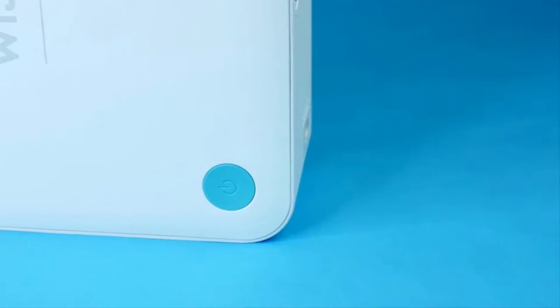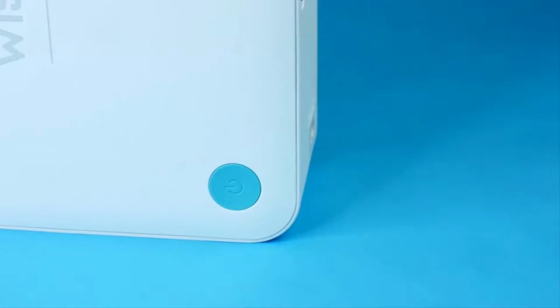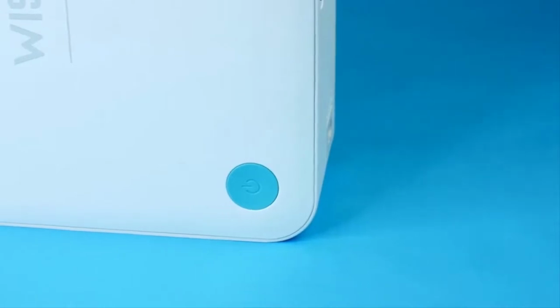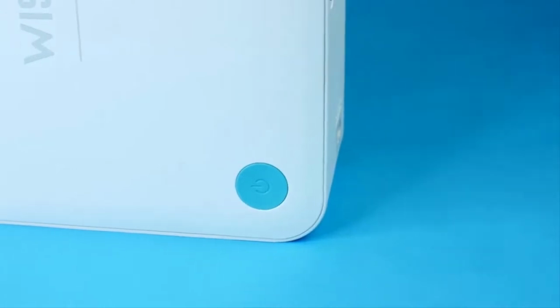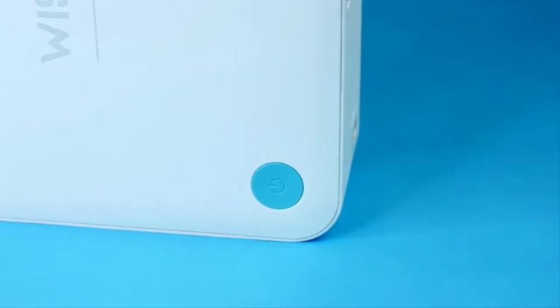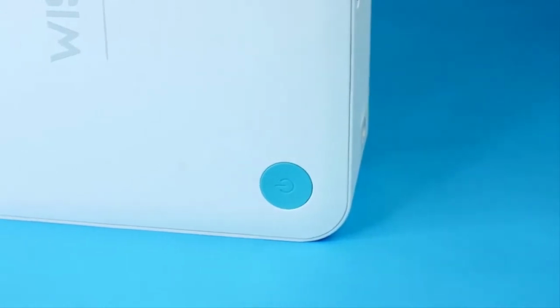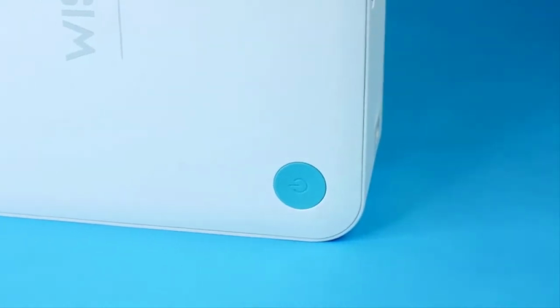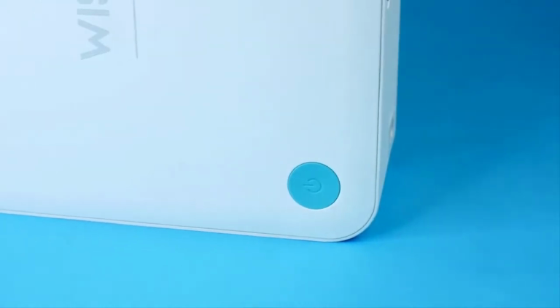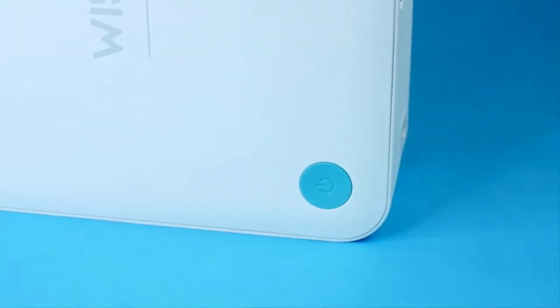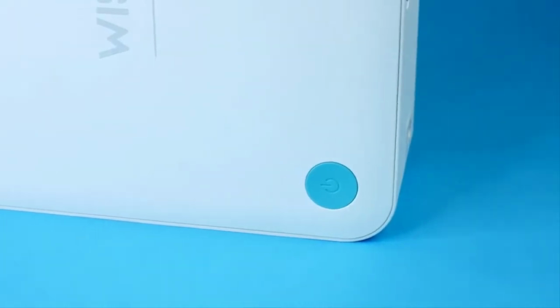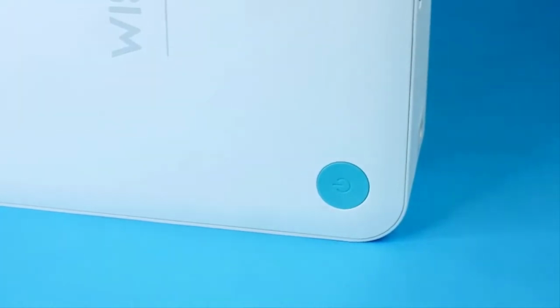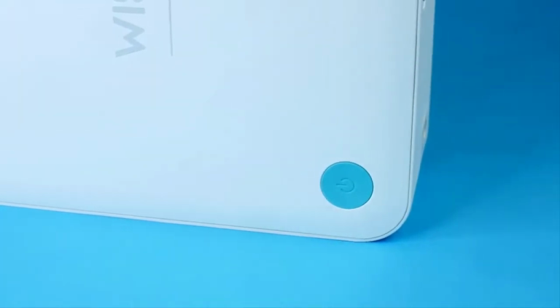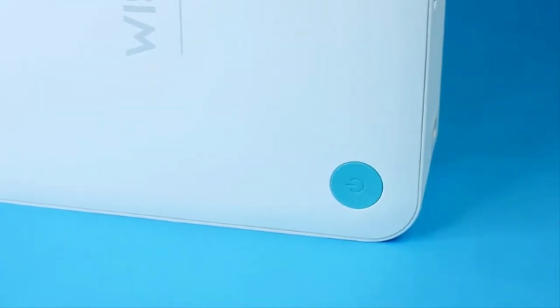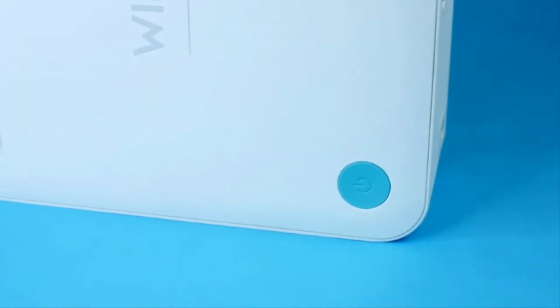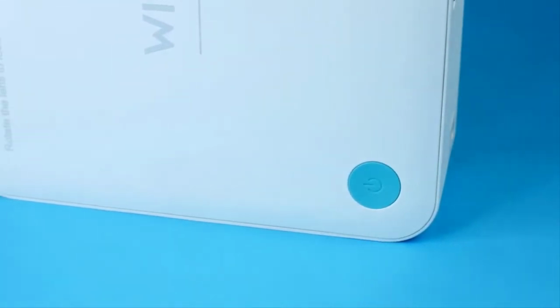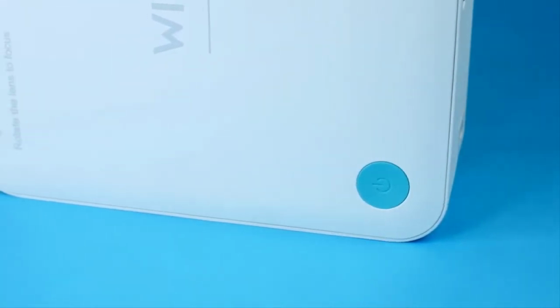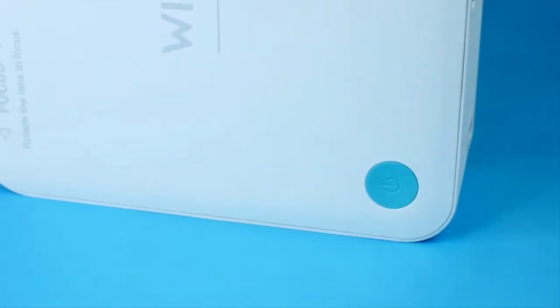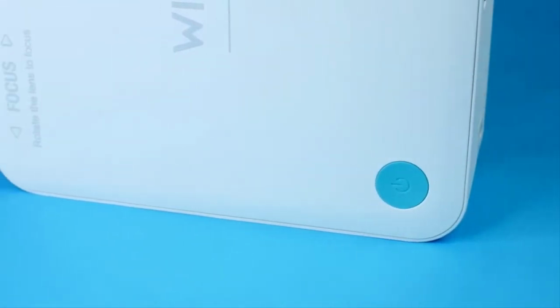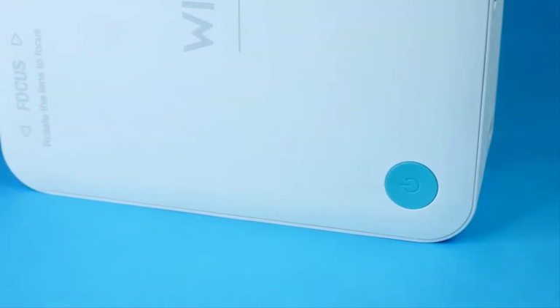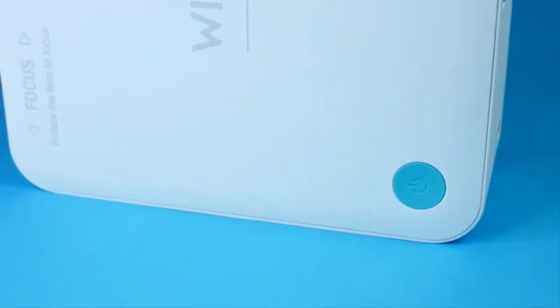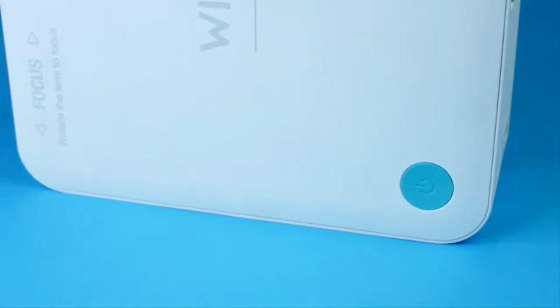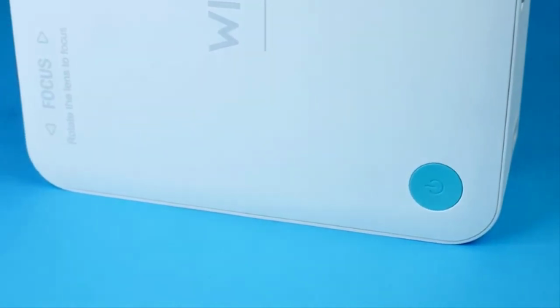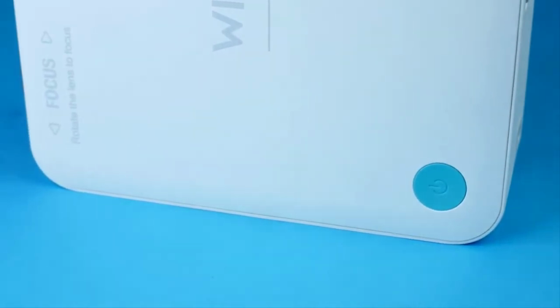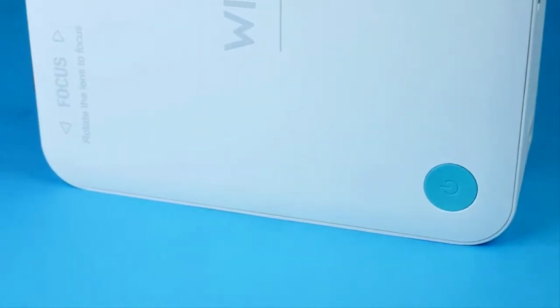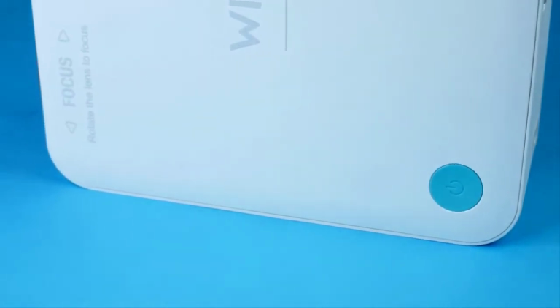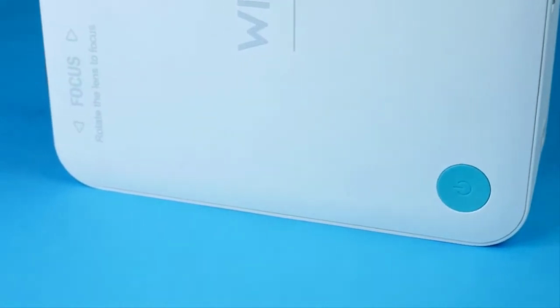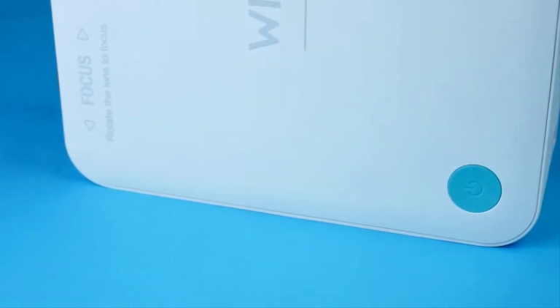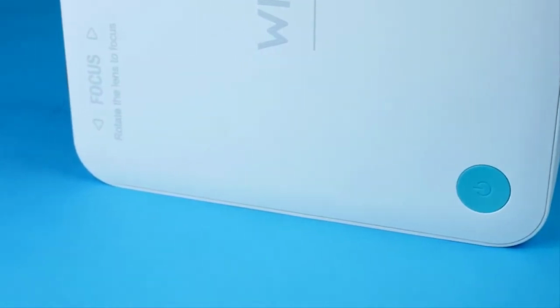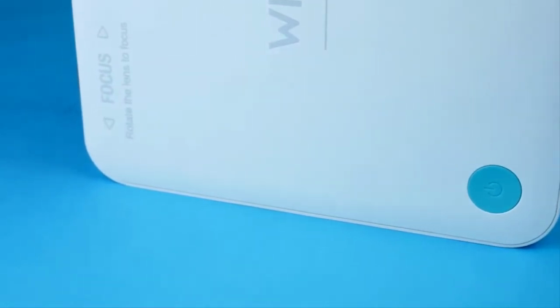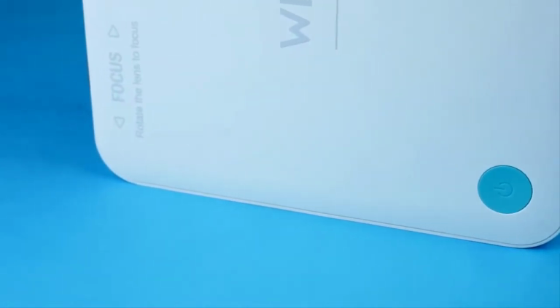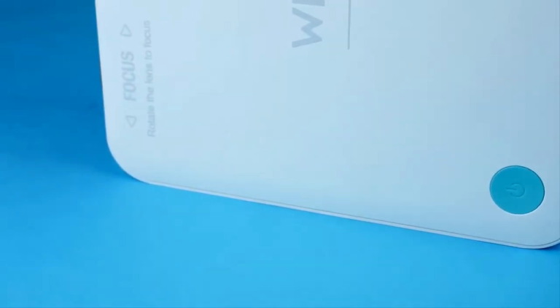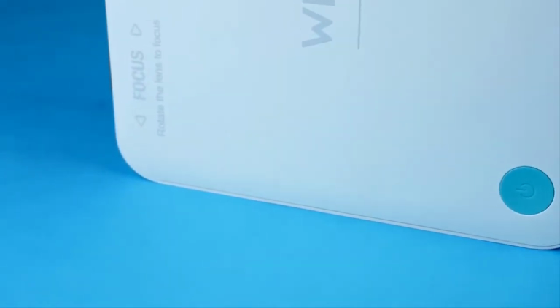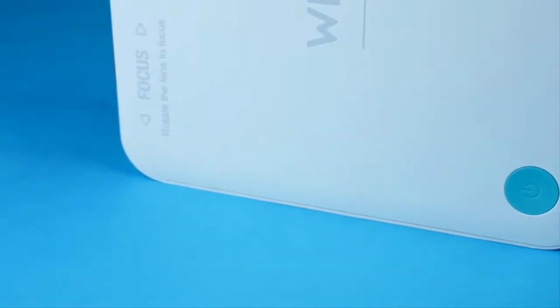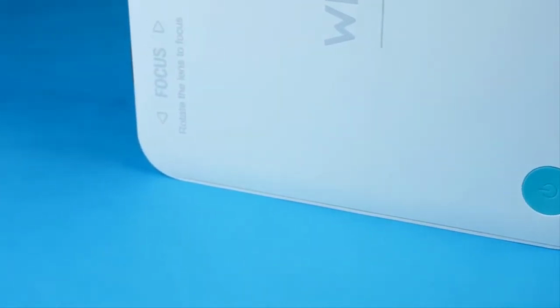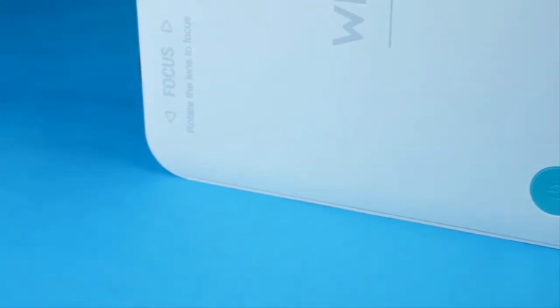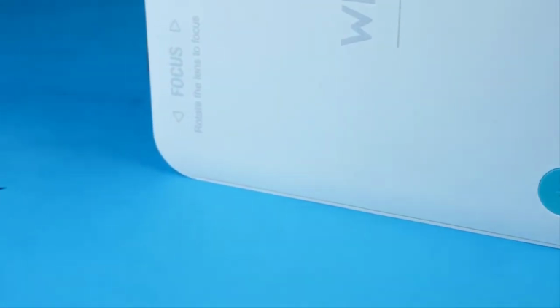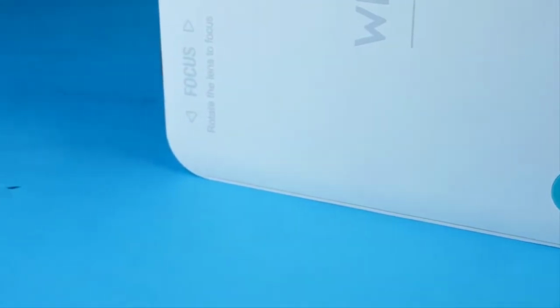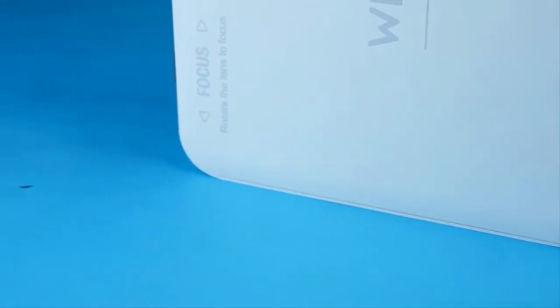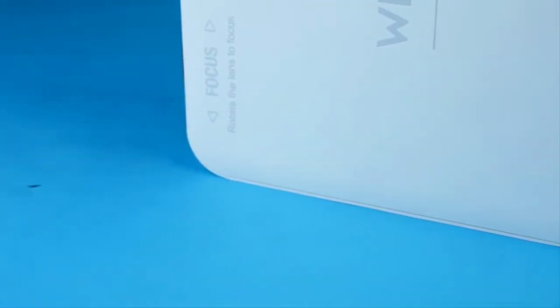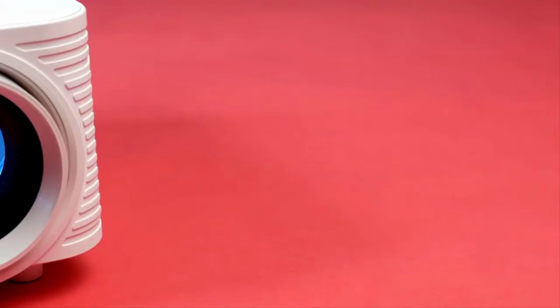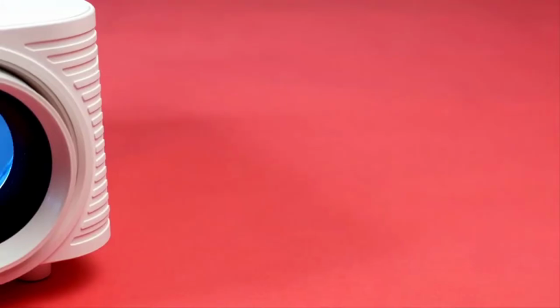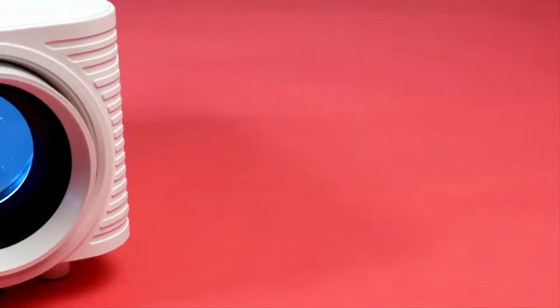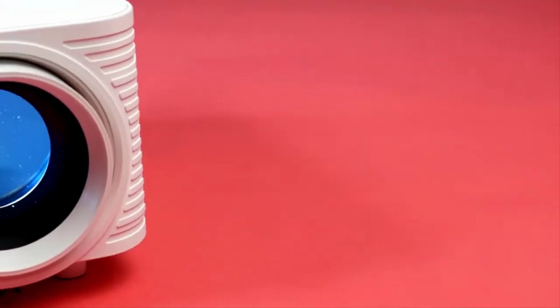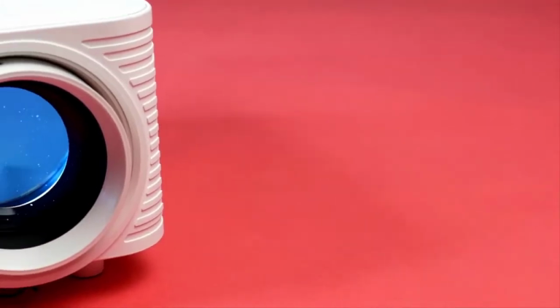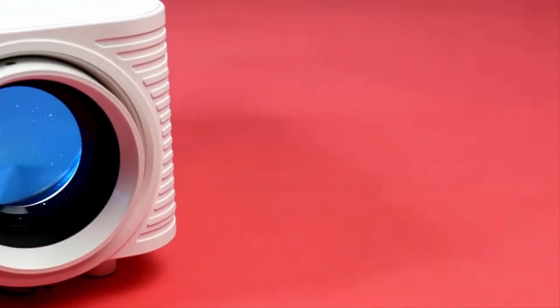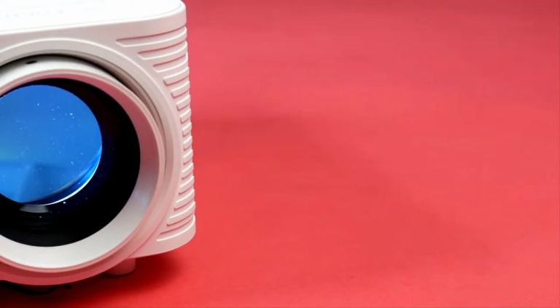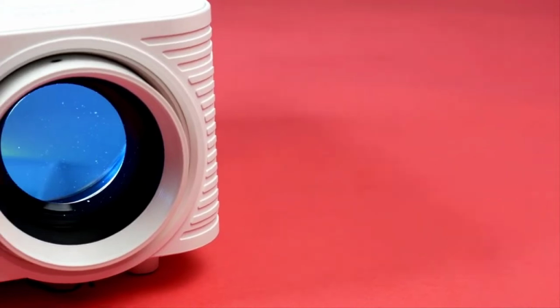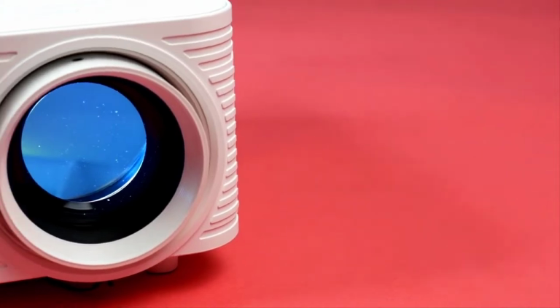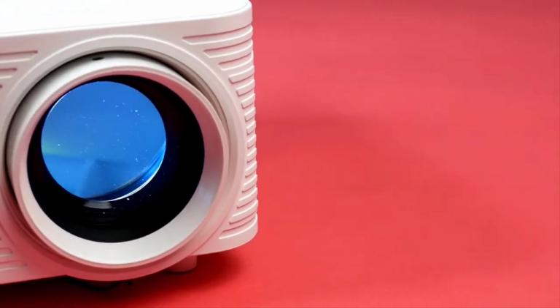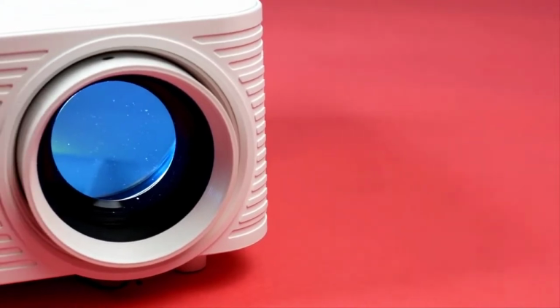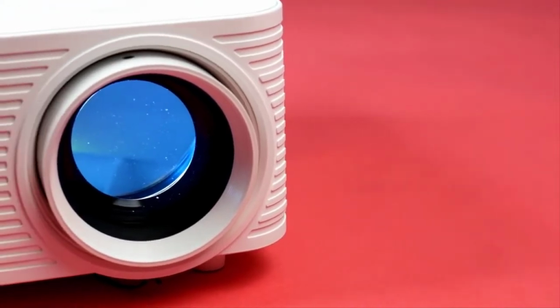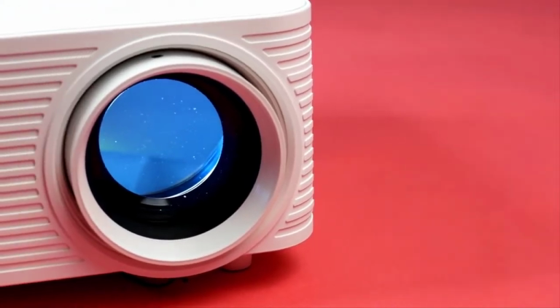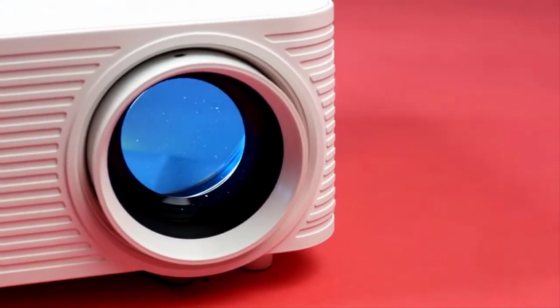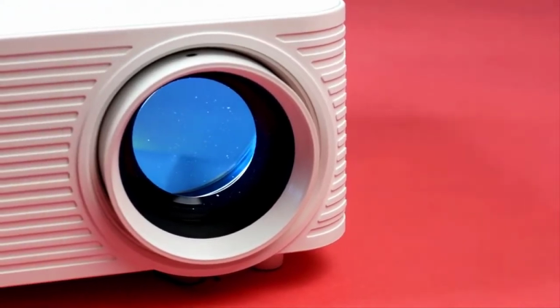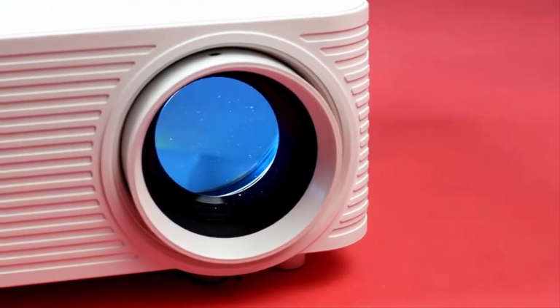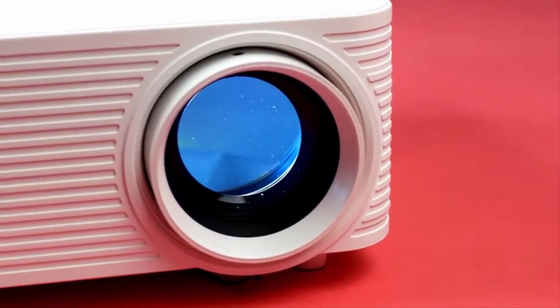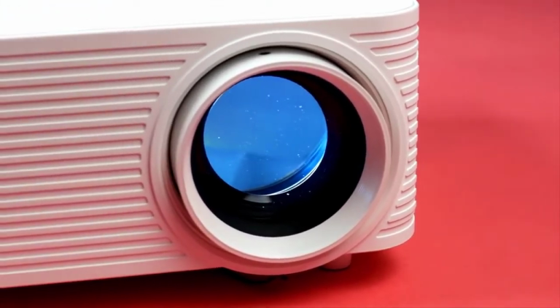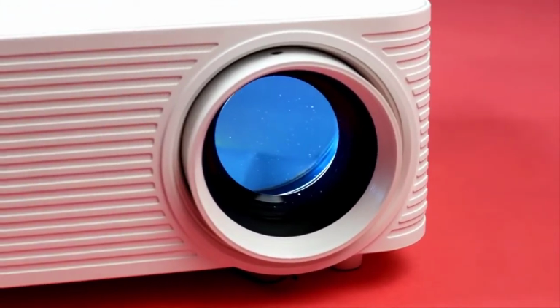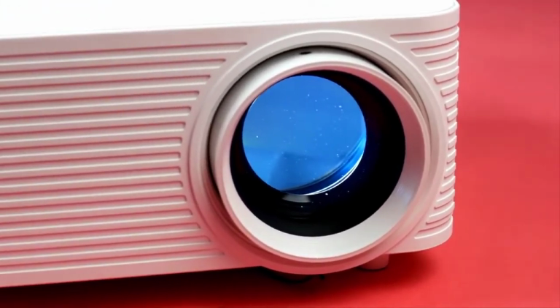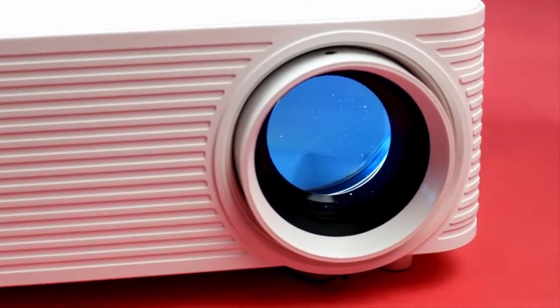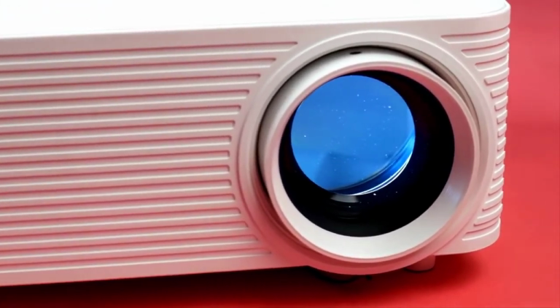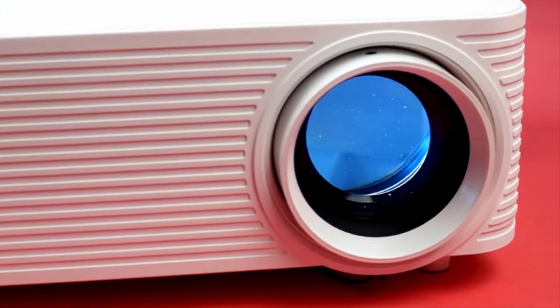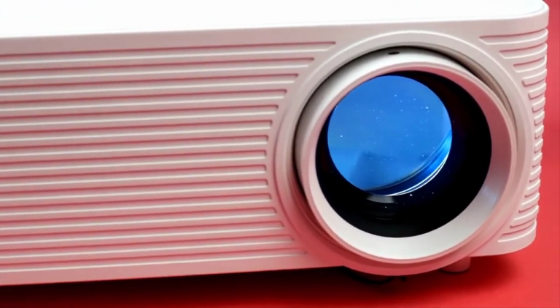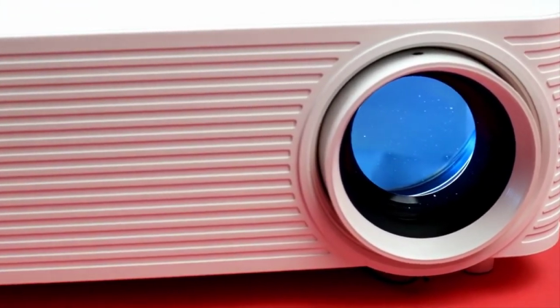If you are searching for a powerful projector exclusively for your home or office, you might have a look at this Weislazer A30 projector.